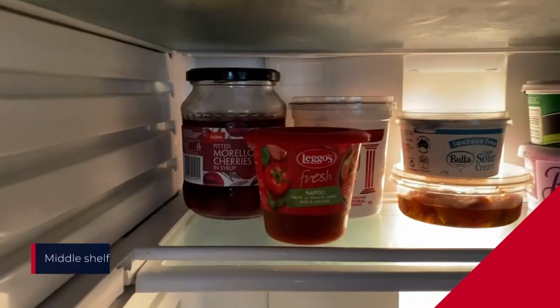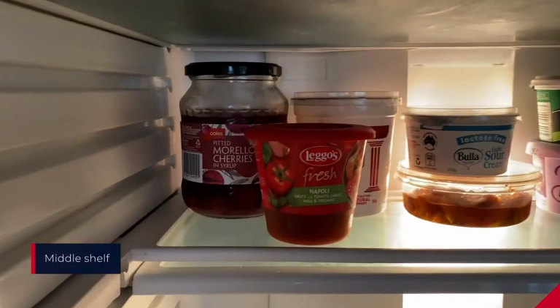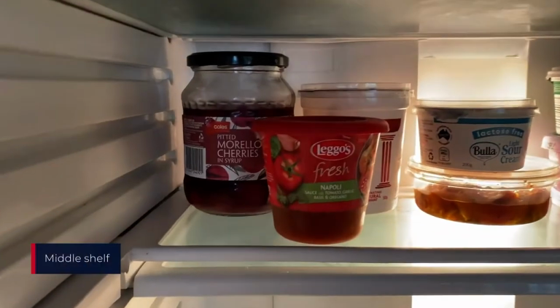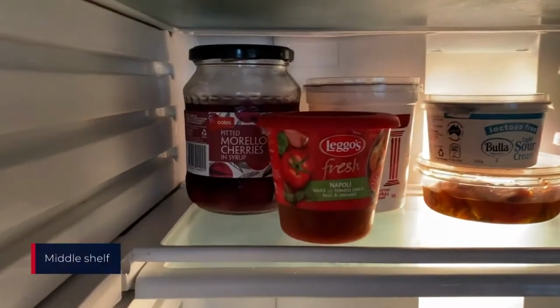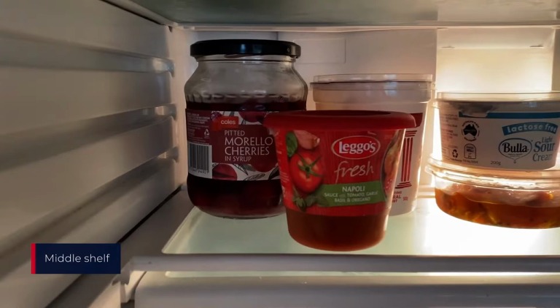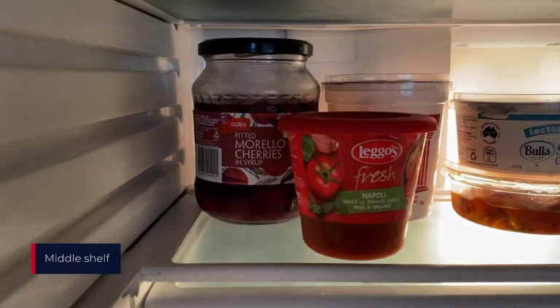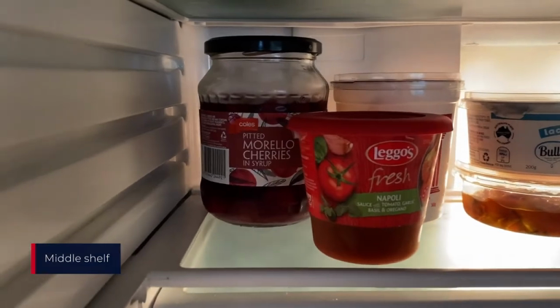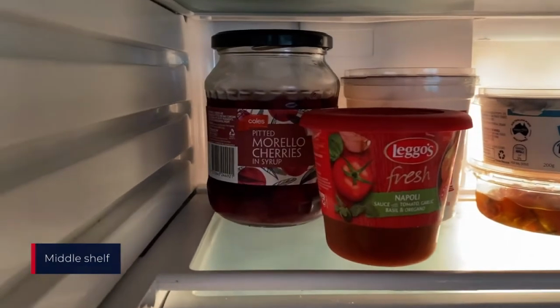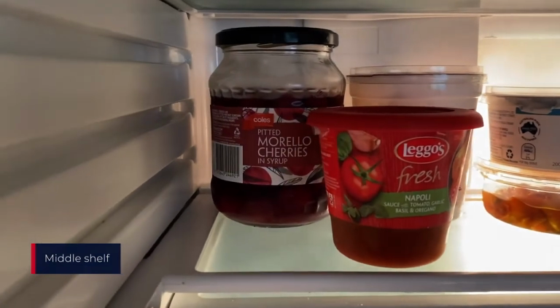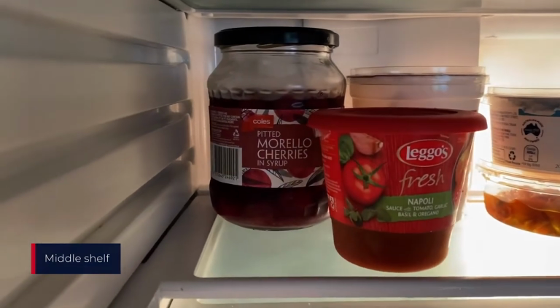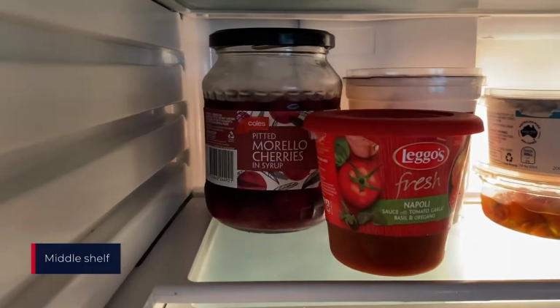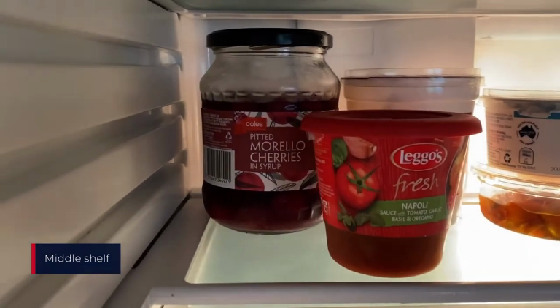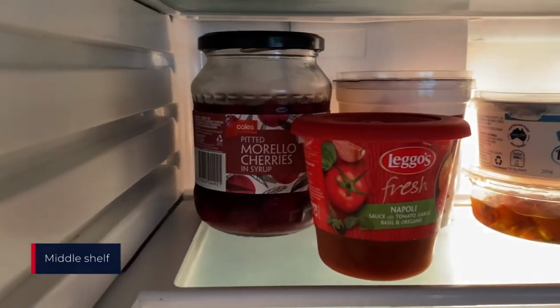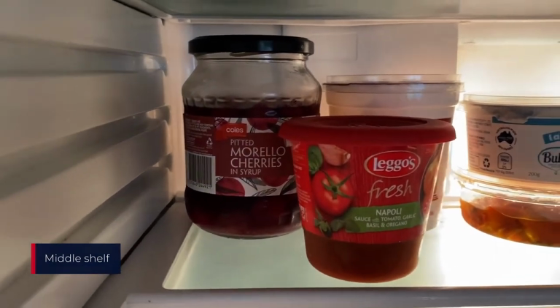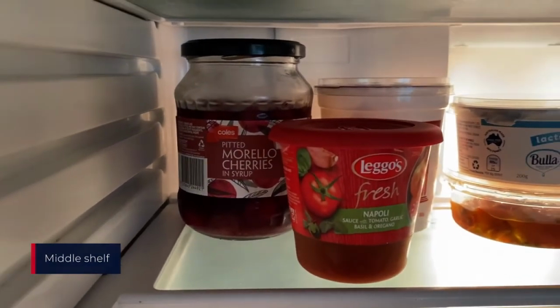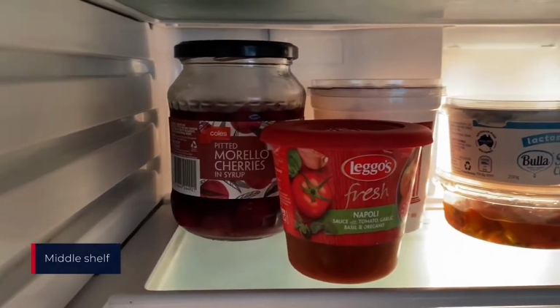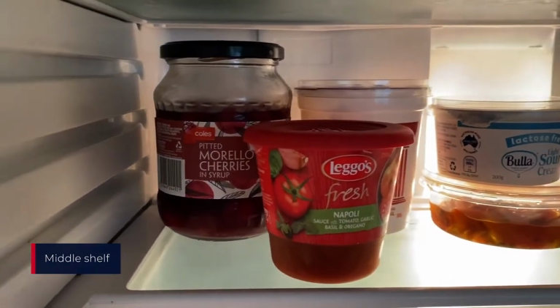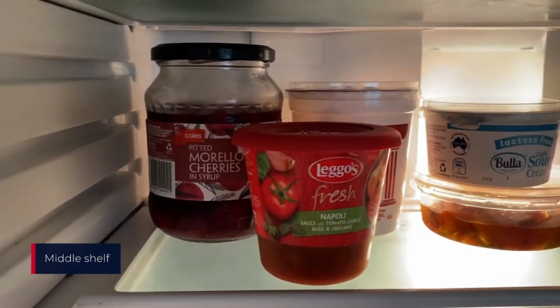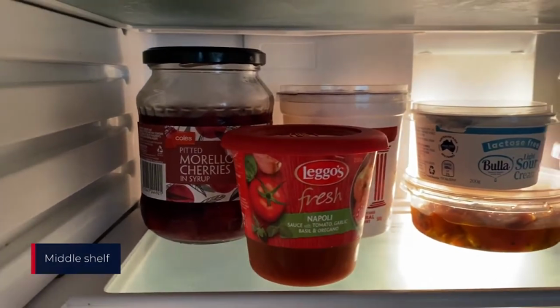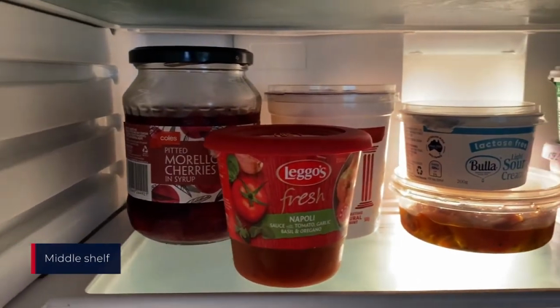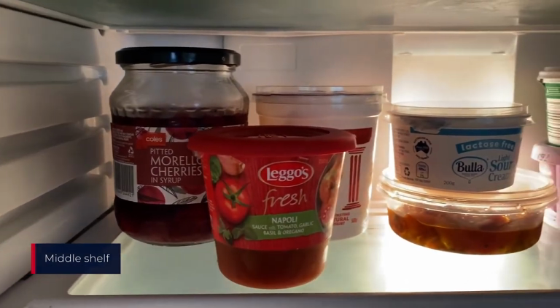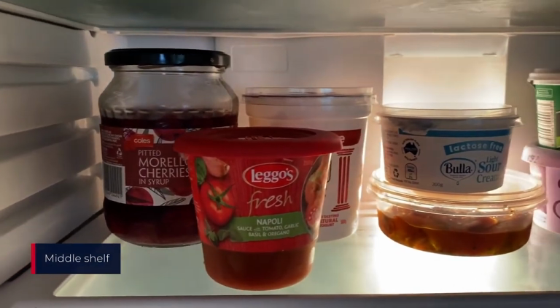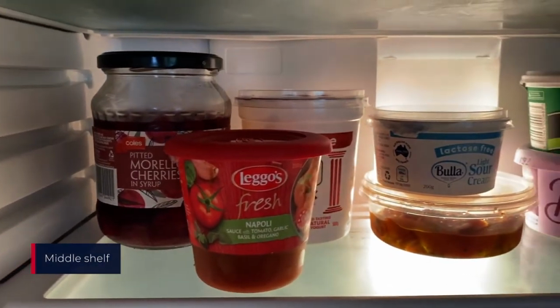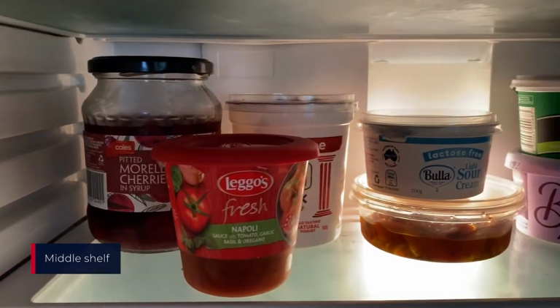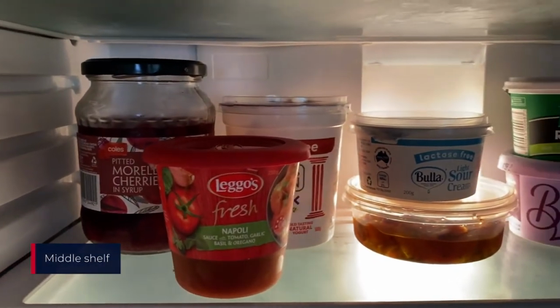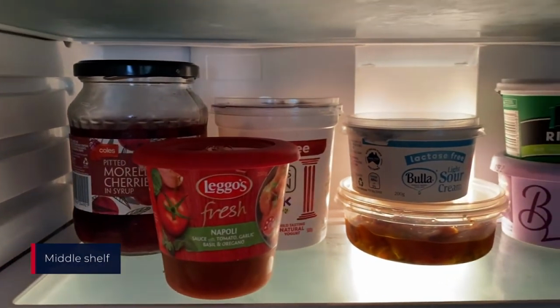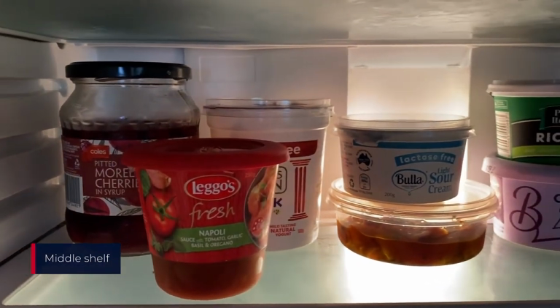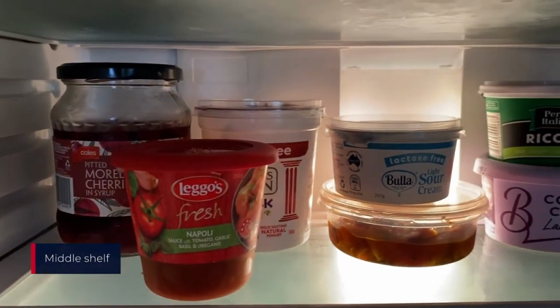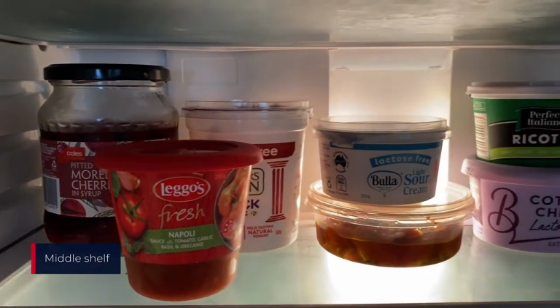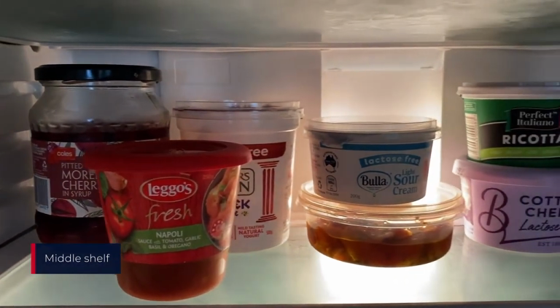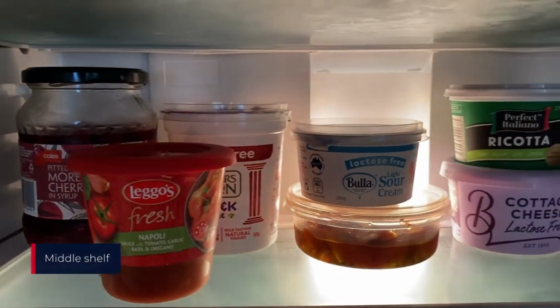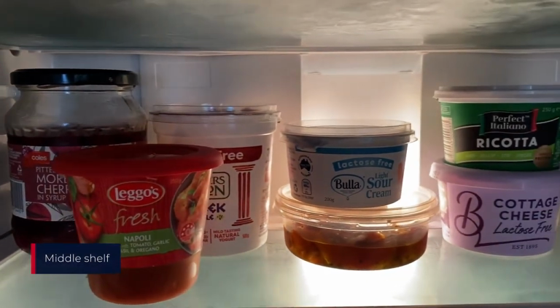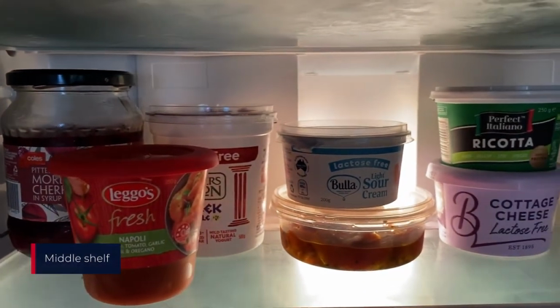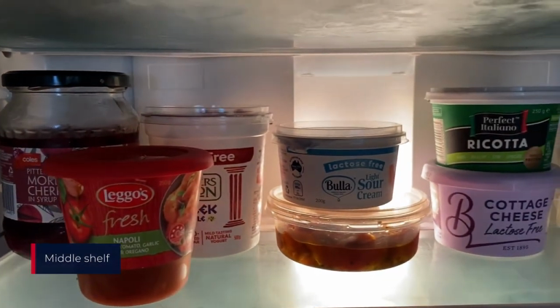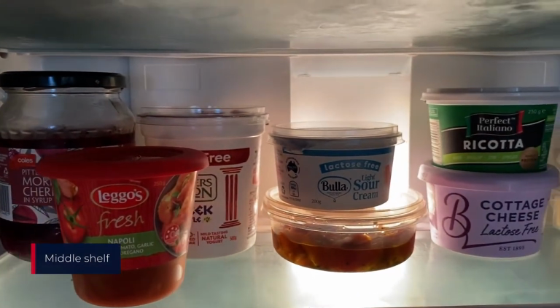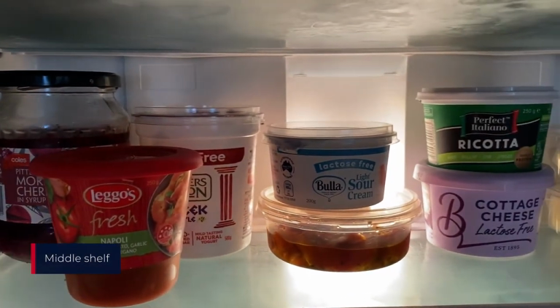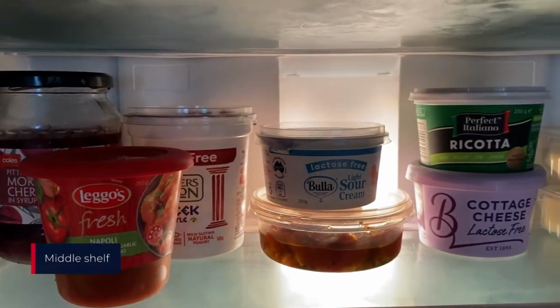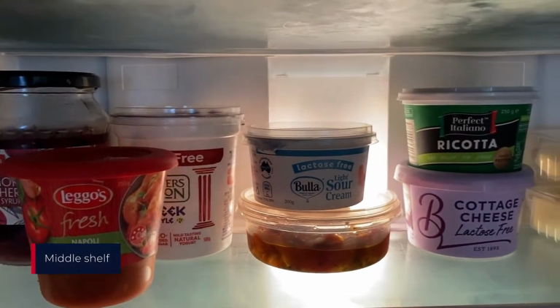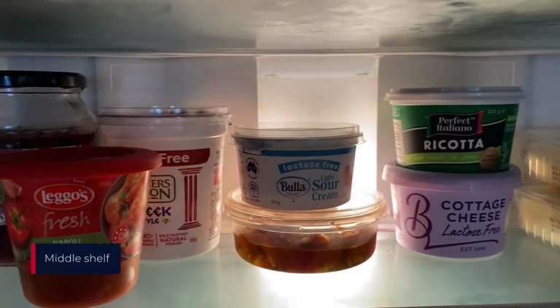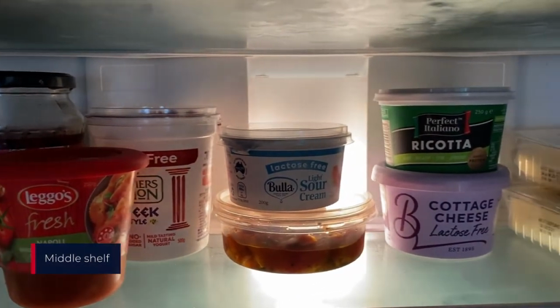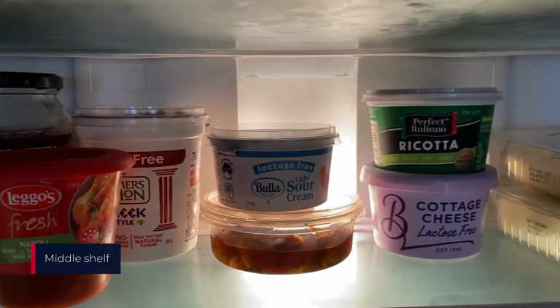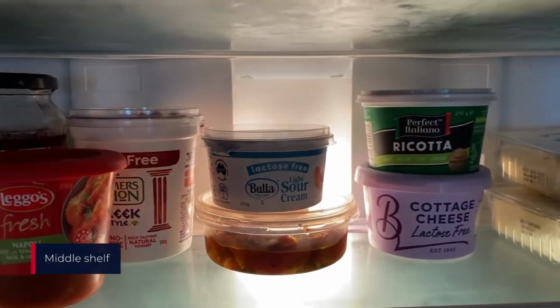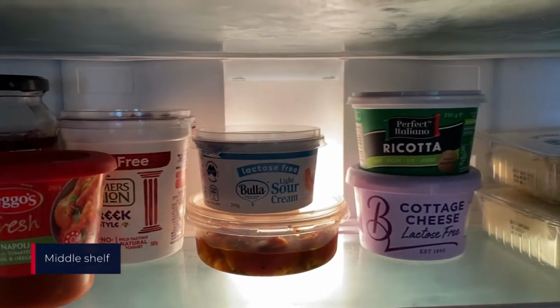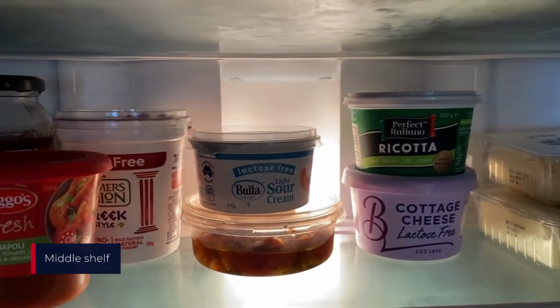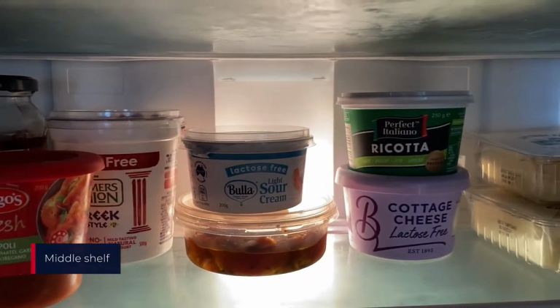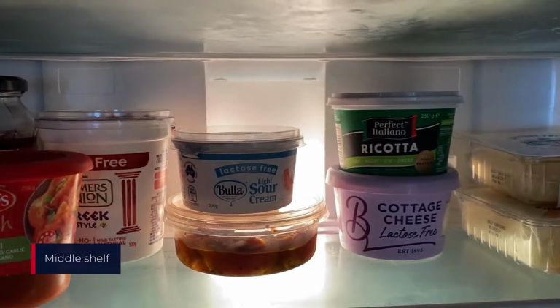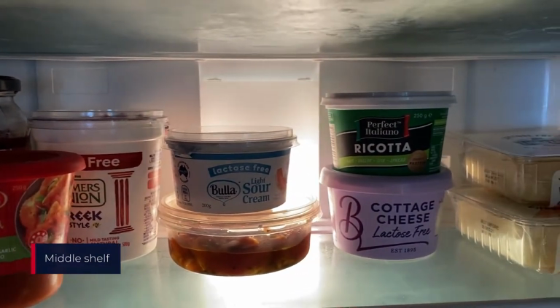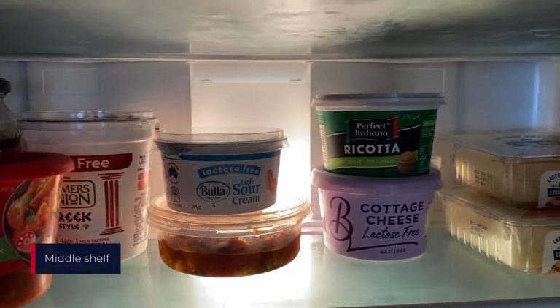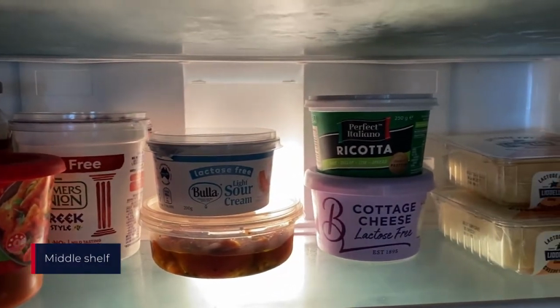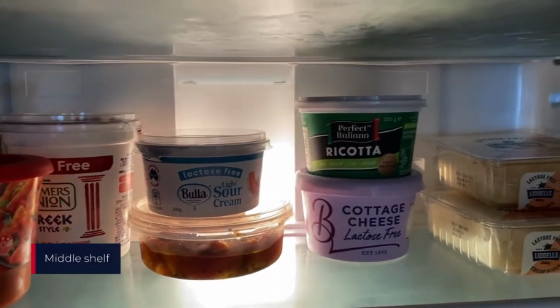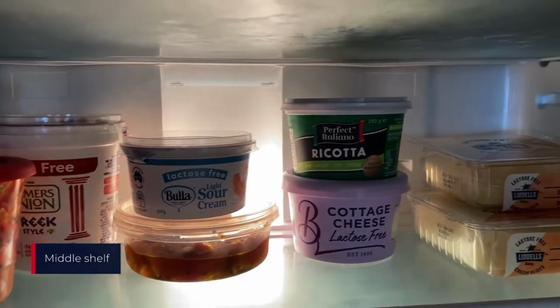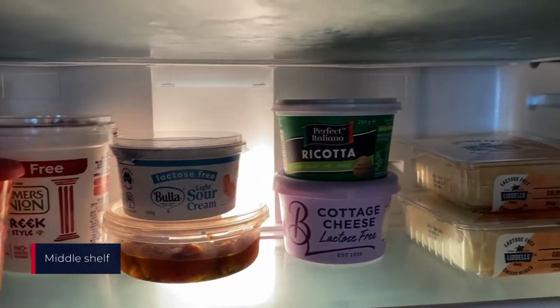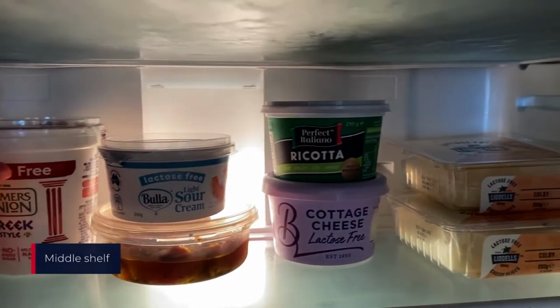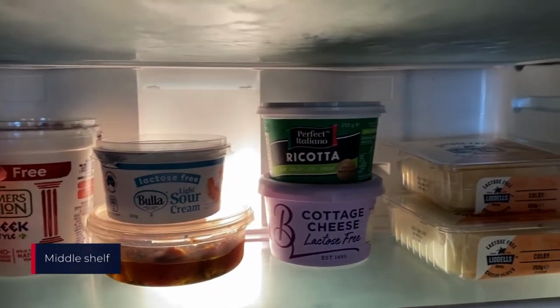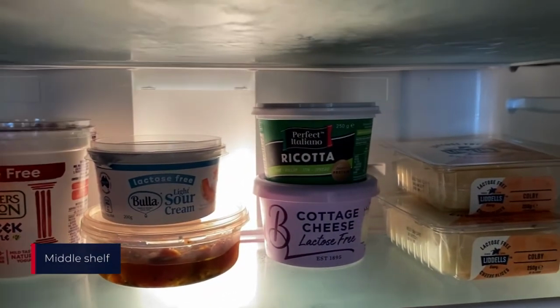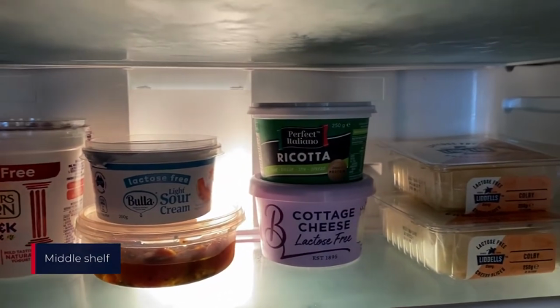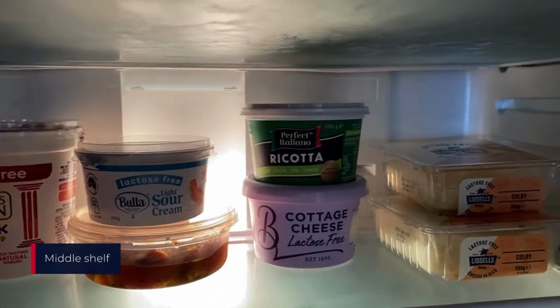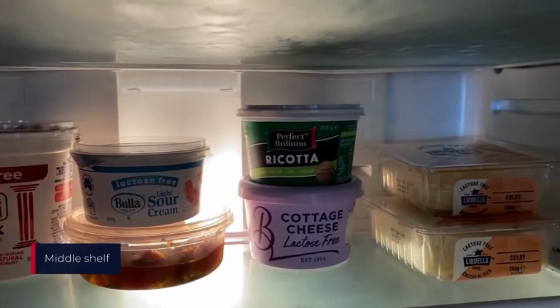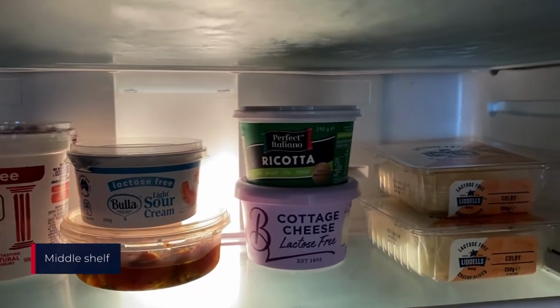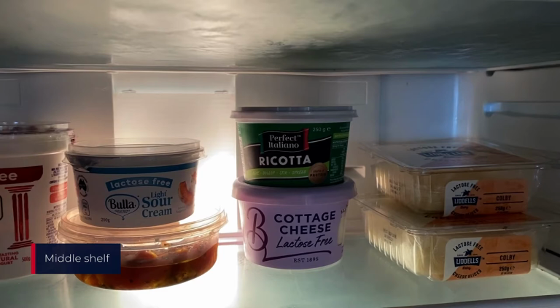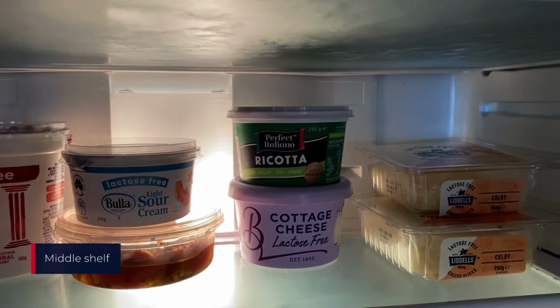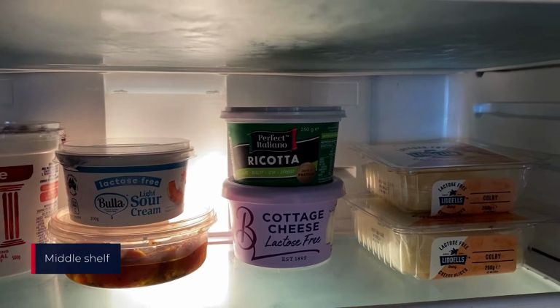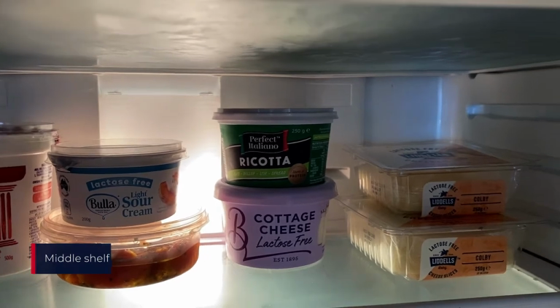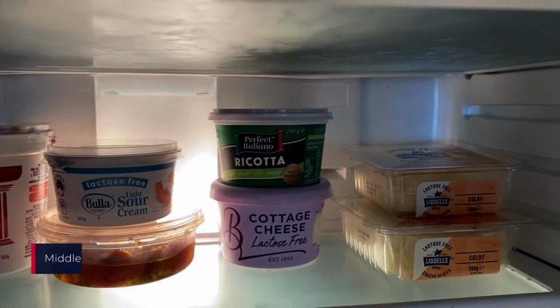Jars, yogurt, small containers of food and cheese are things that you might like to put on the middle shelf.